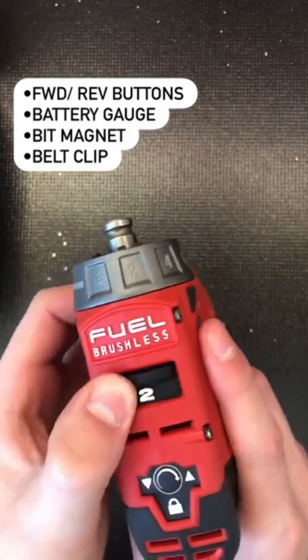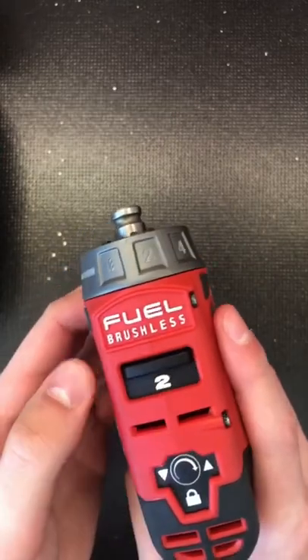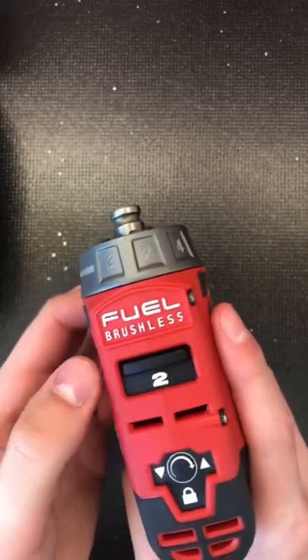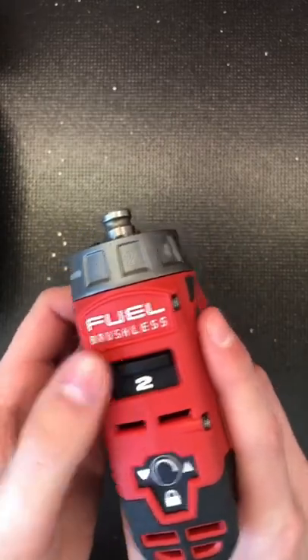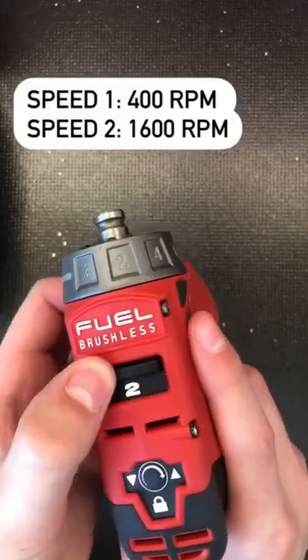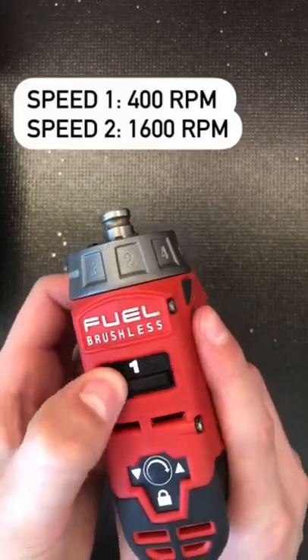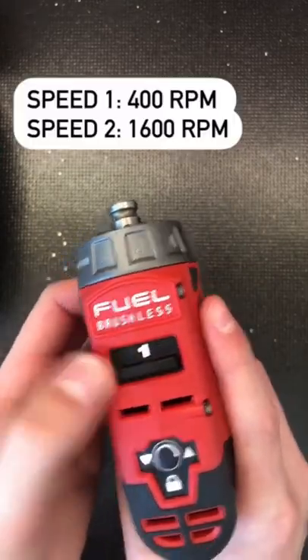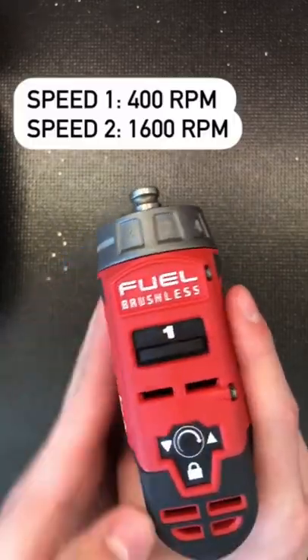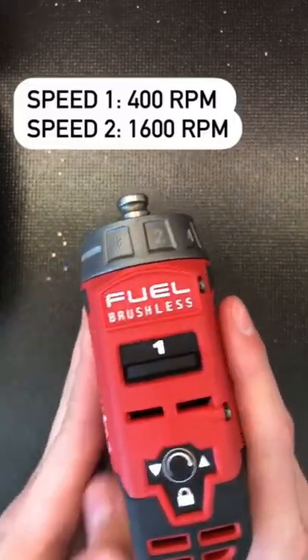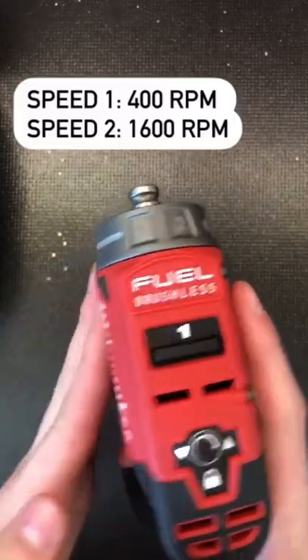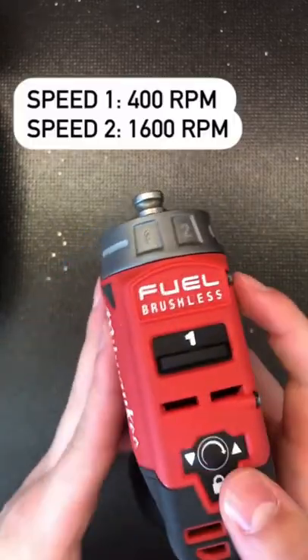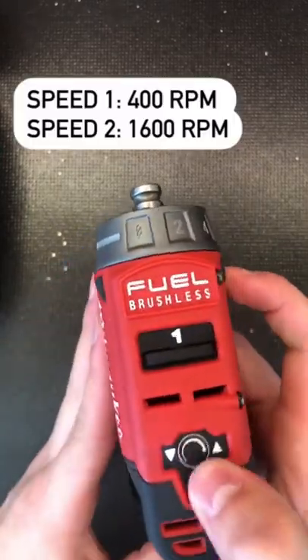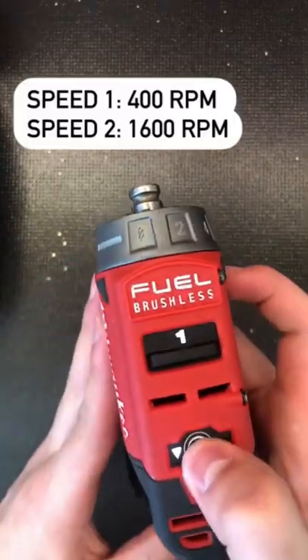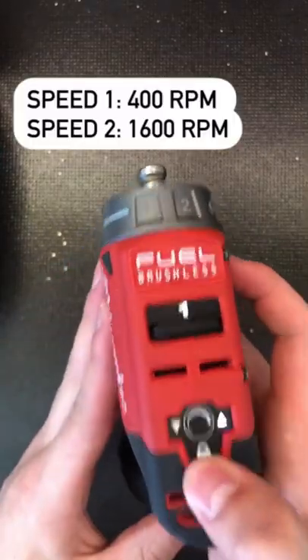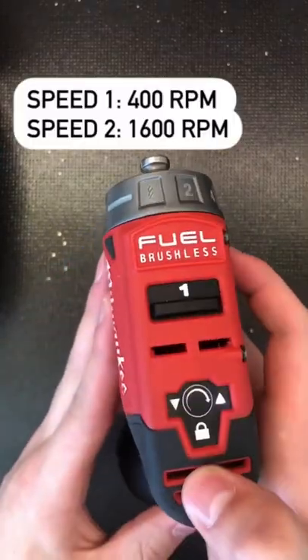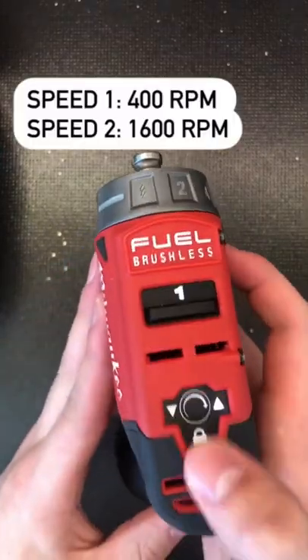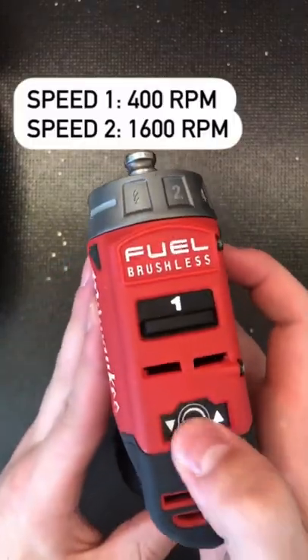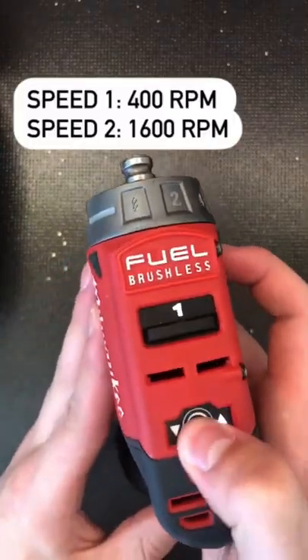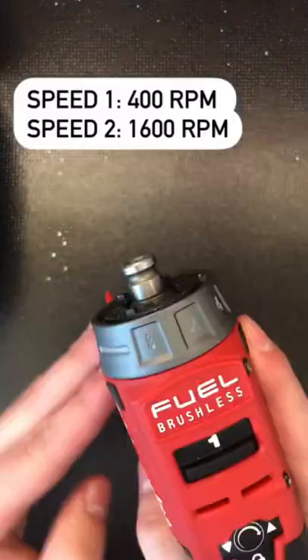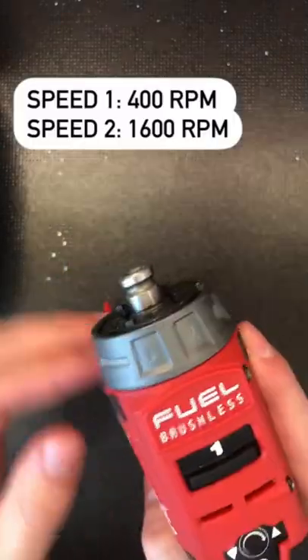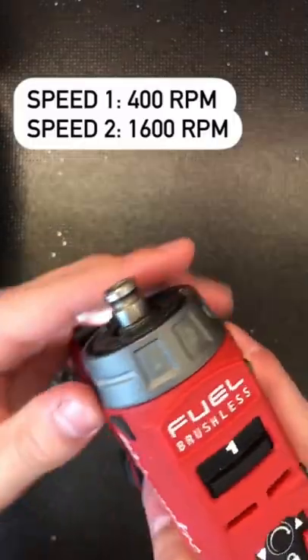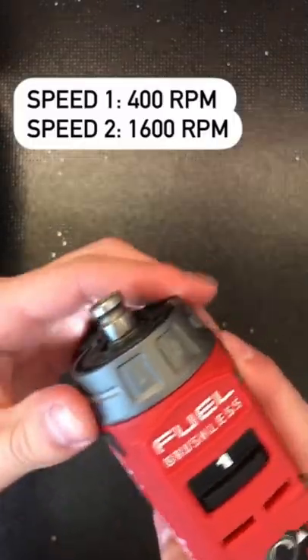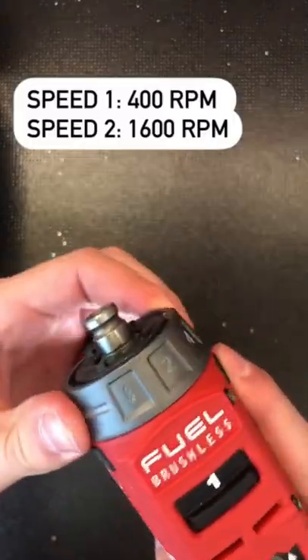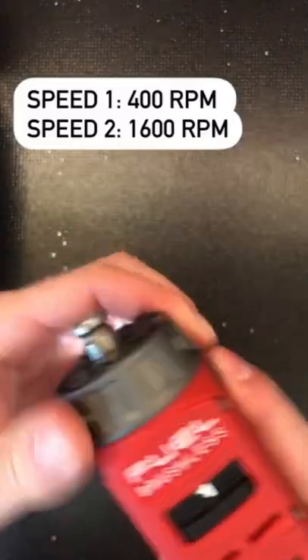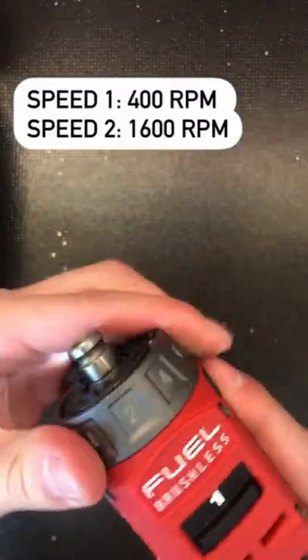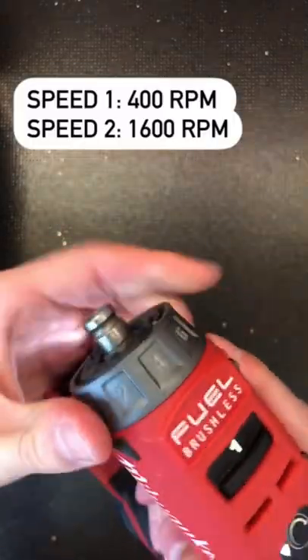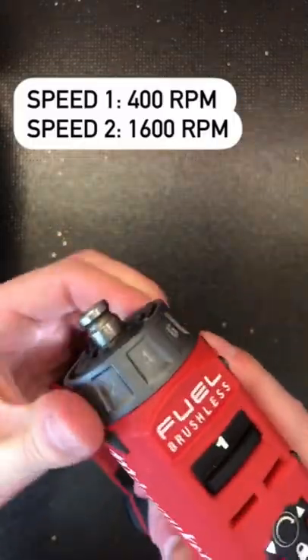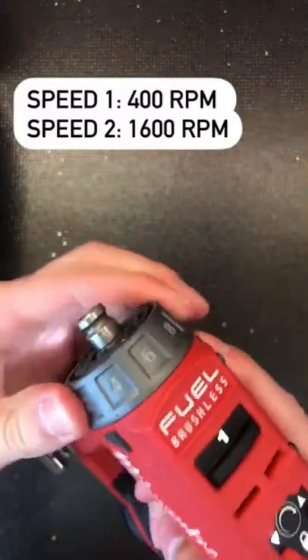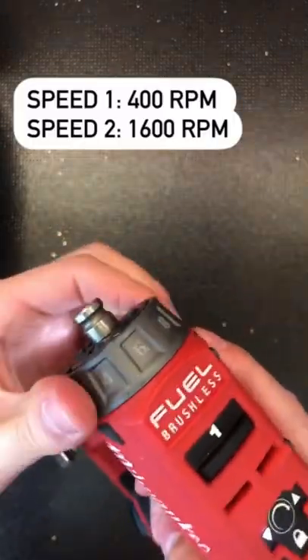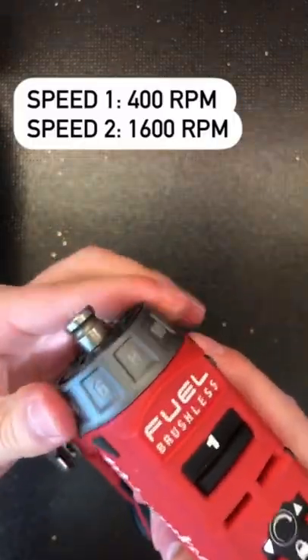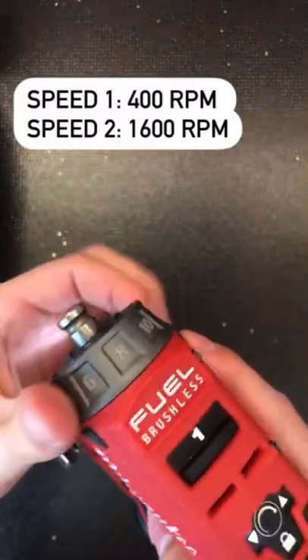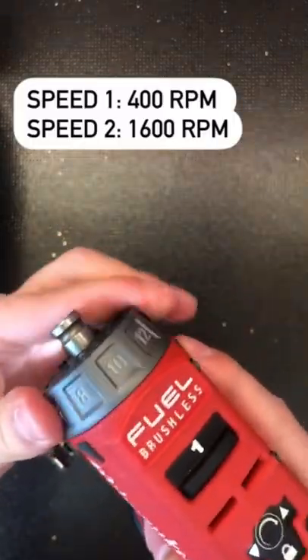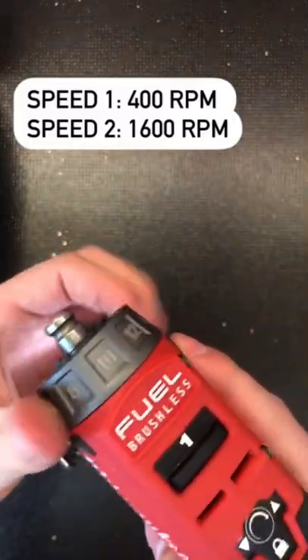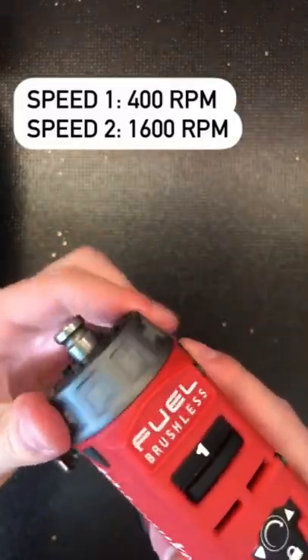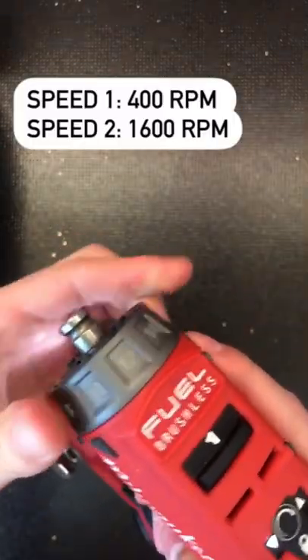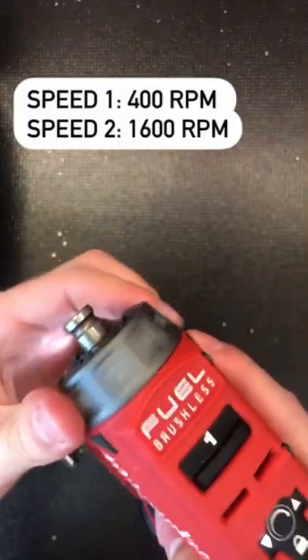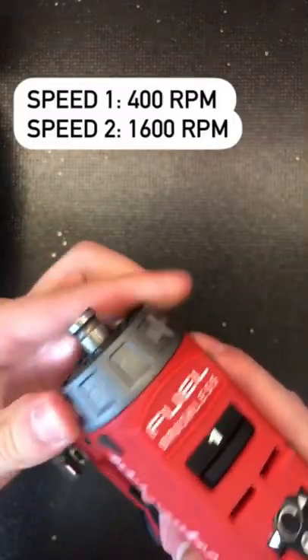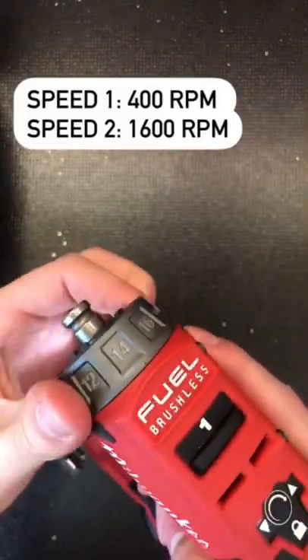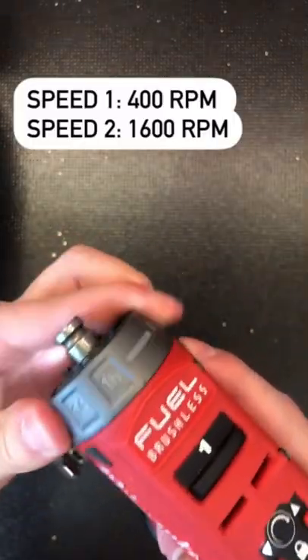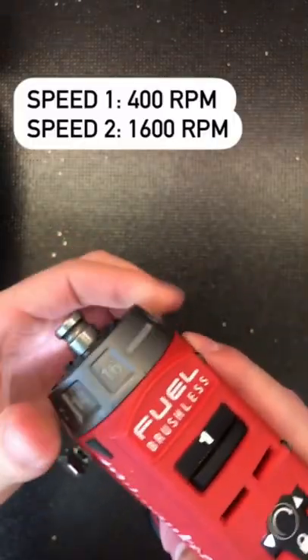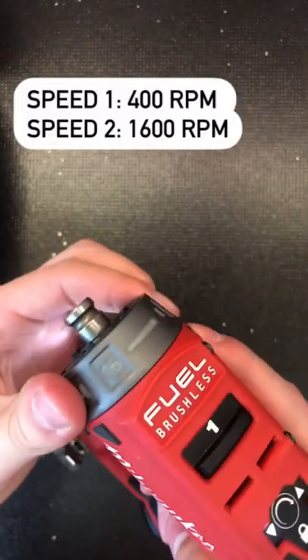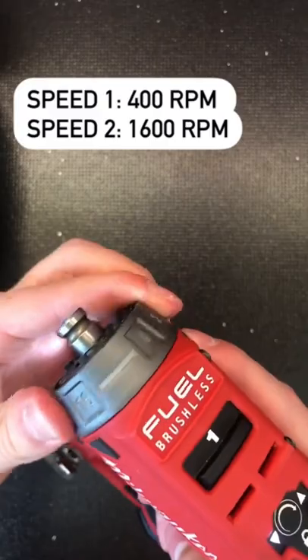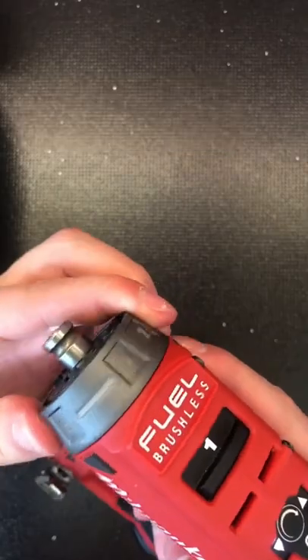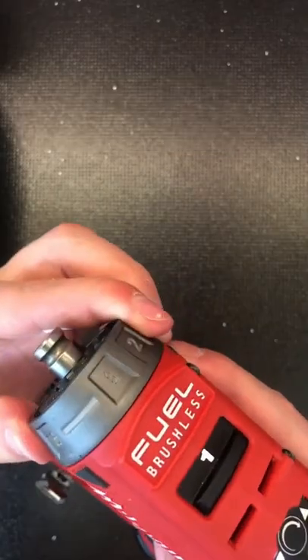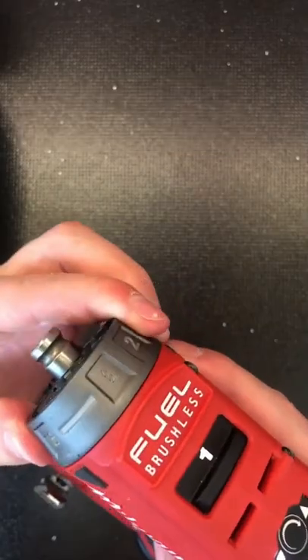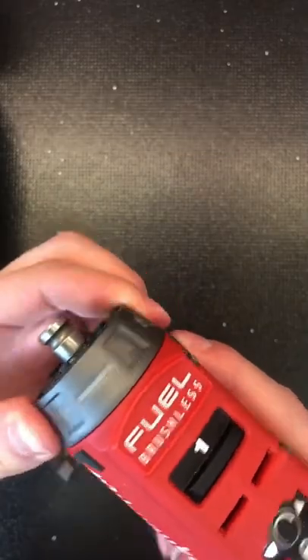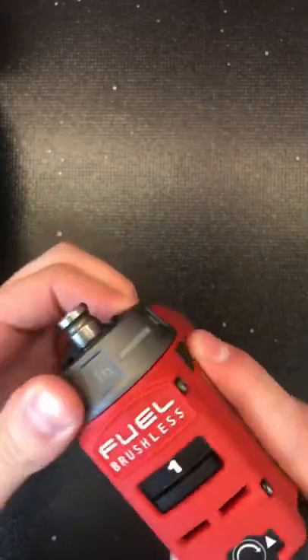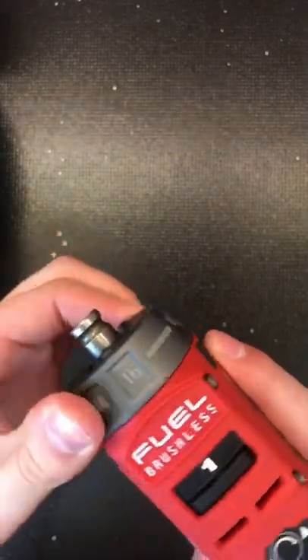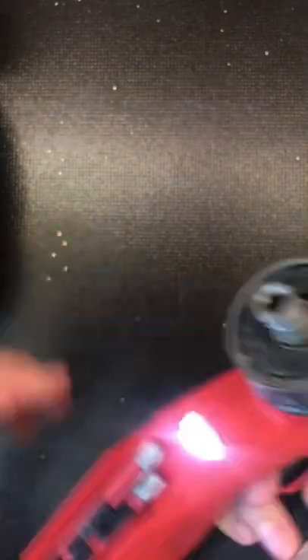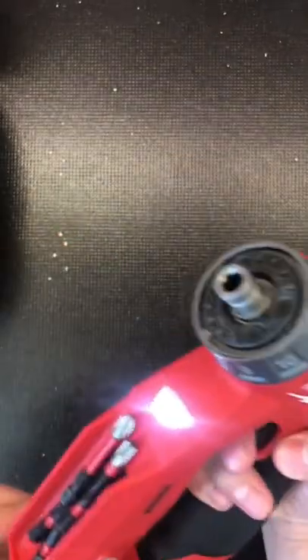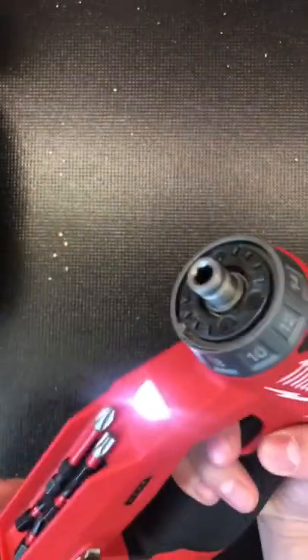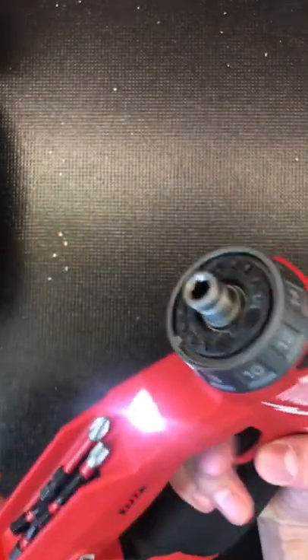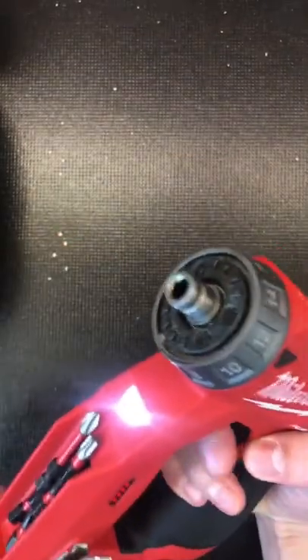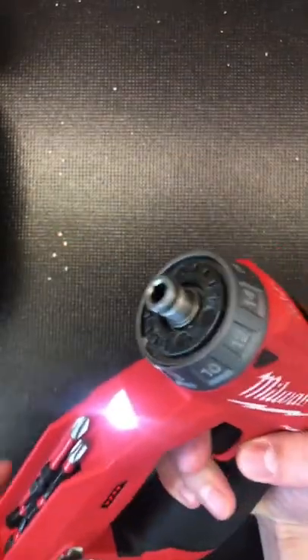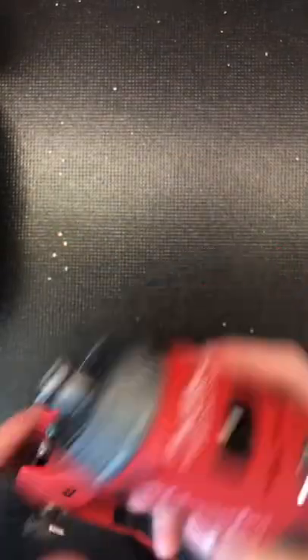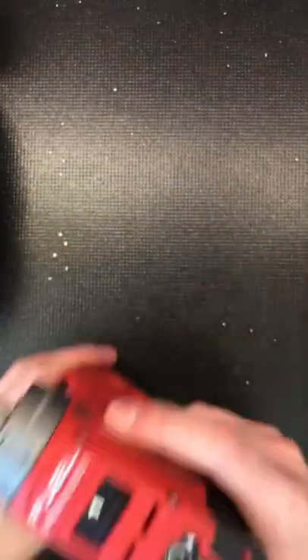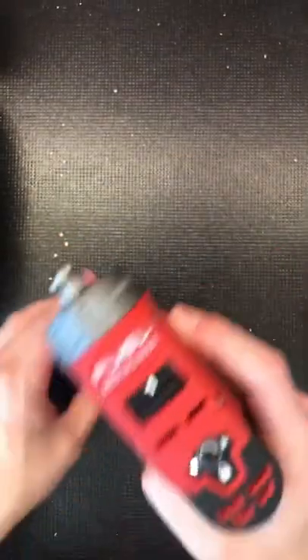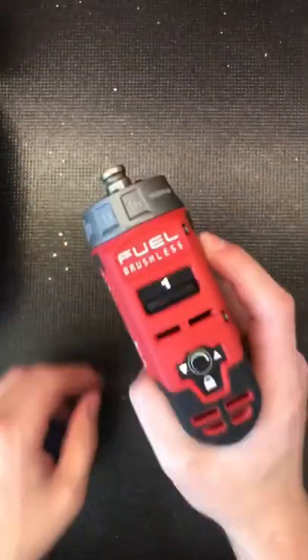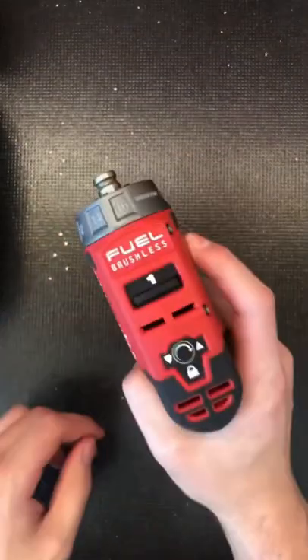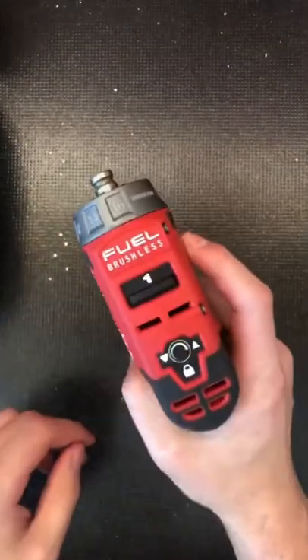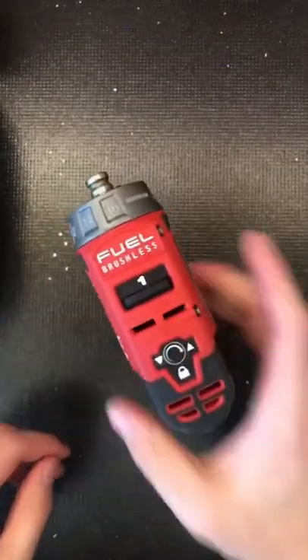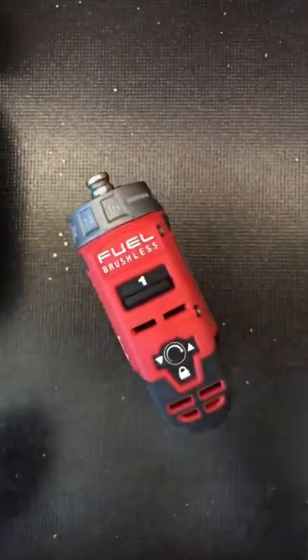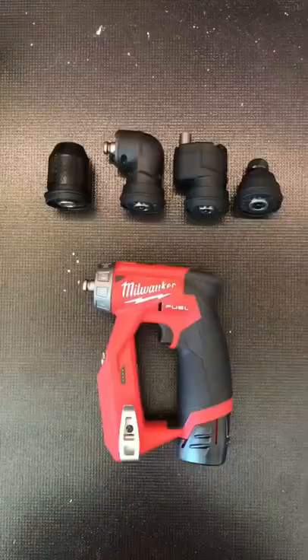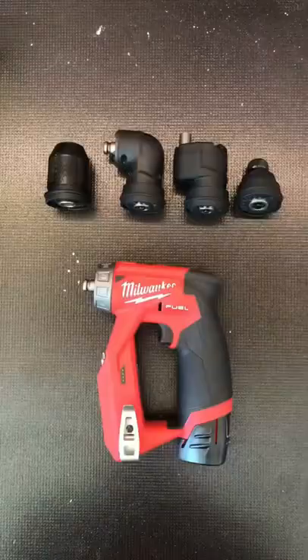Speed 1 goes up to 400 RPMs and speed 2 goes up to 1600. There are 16 clutch settings as well as a drill mode.